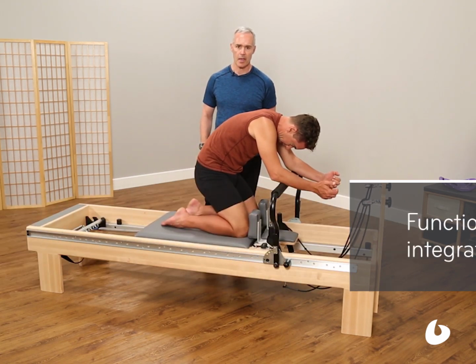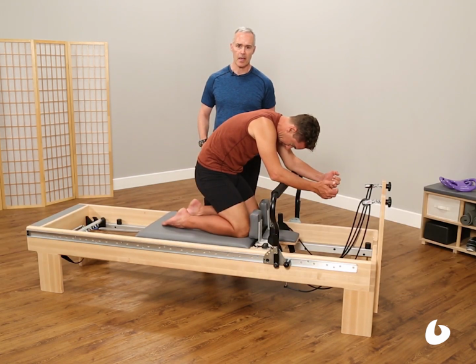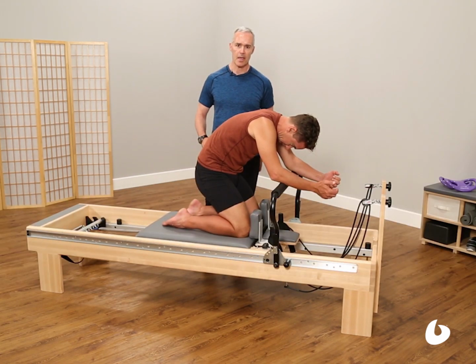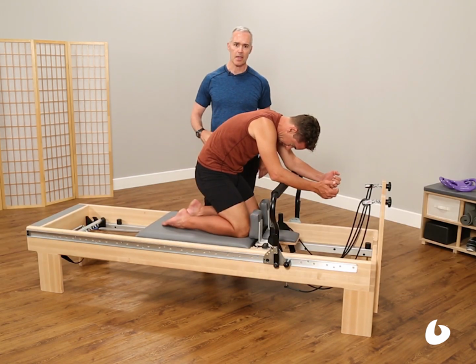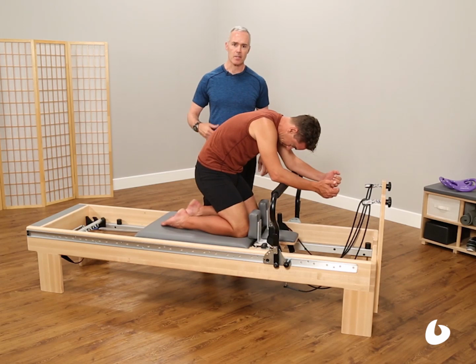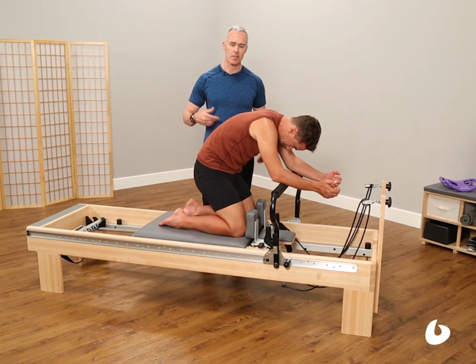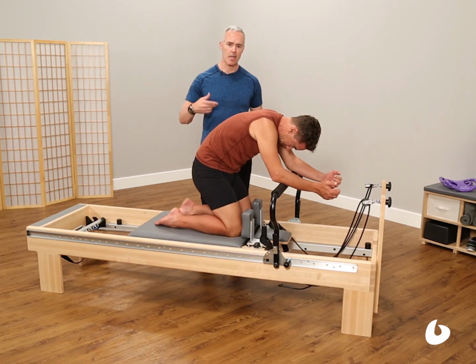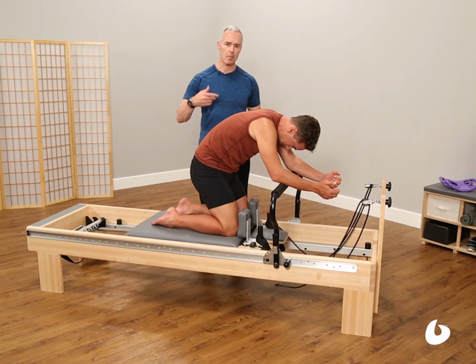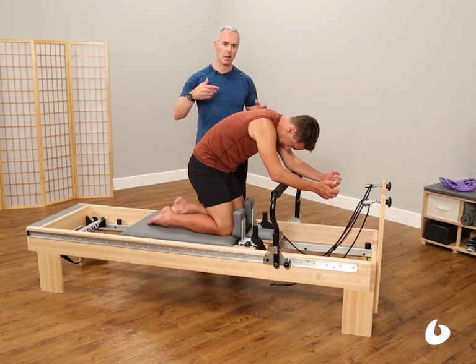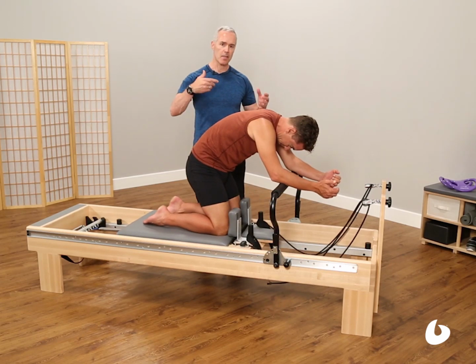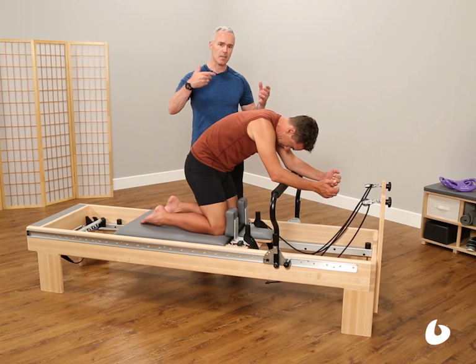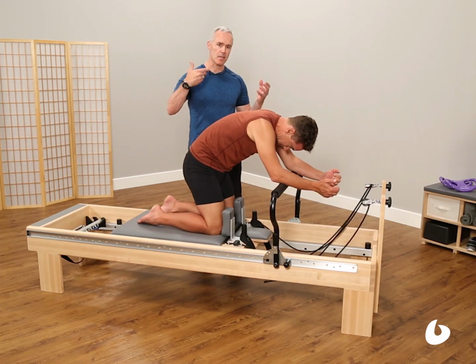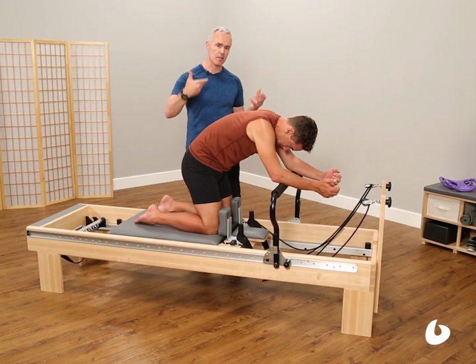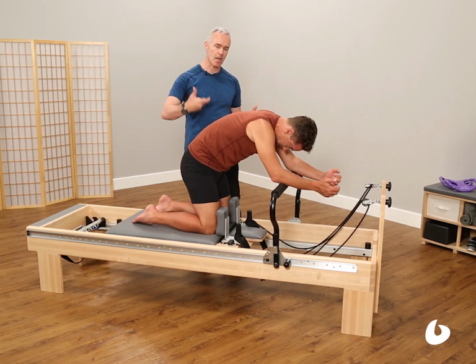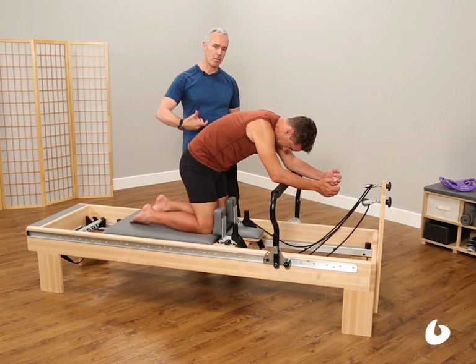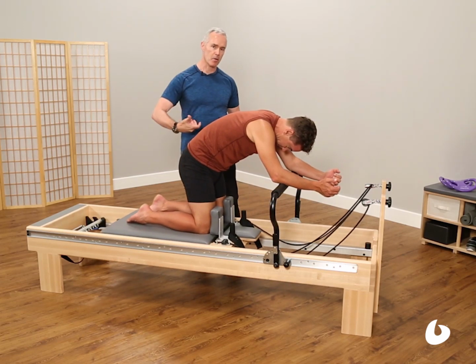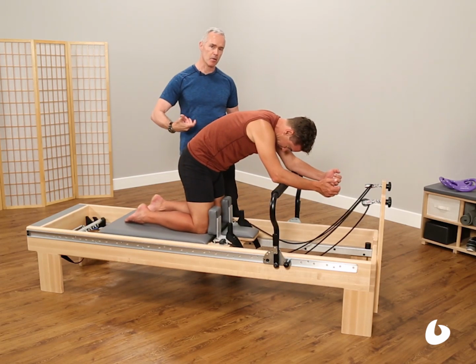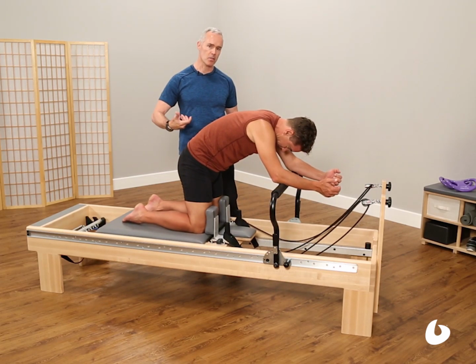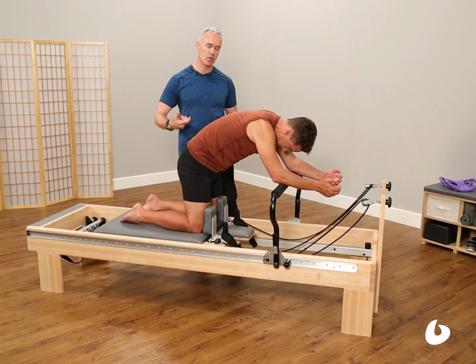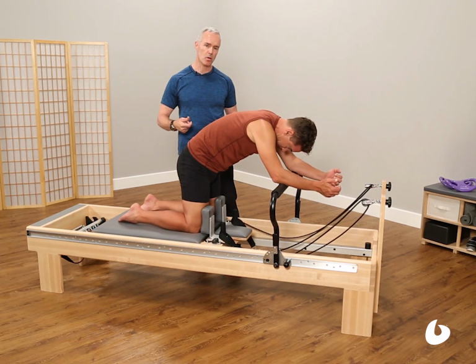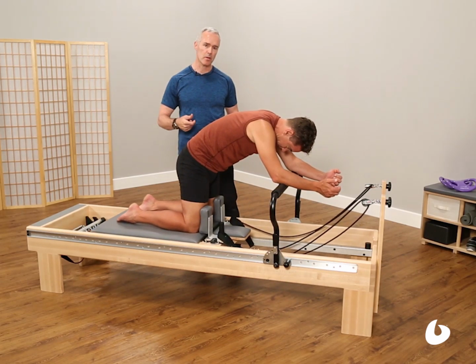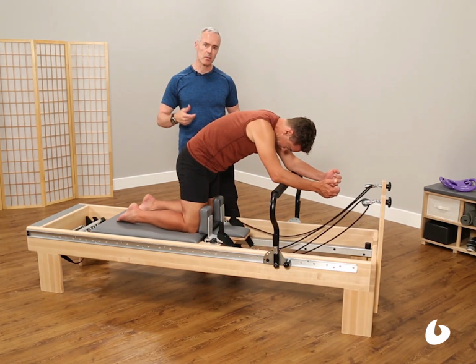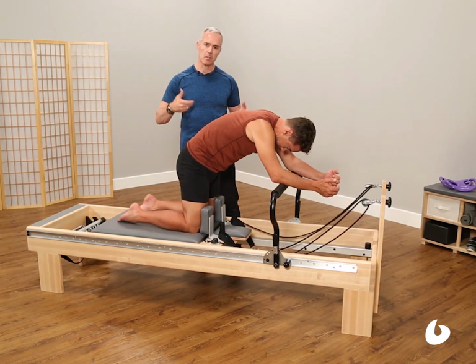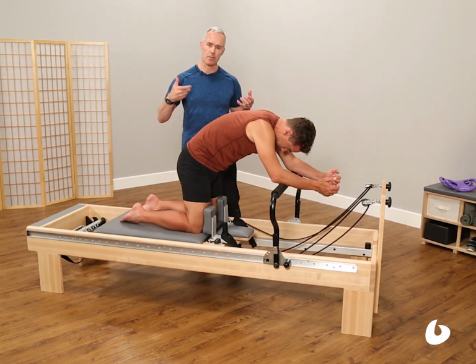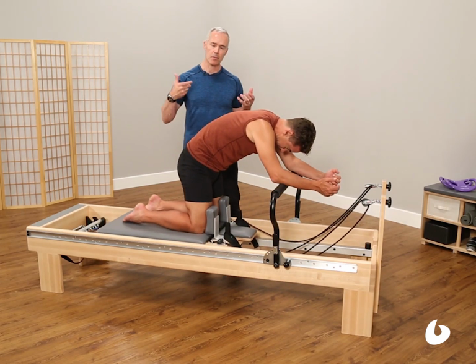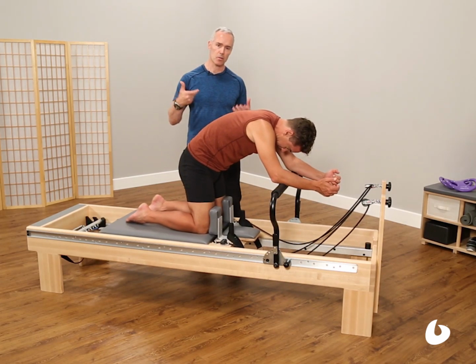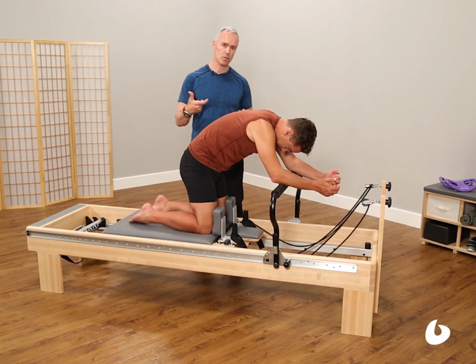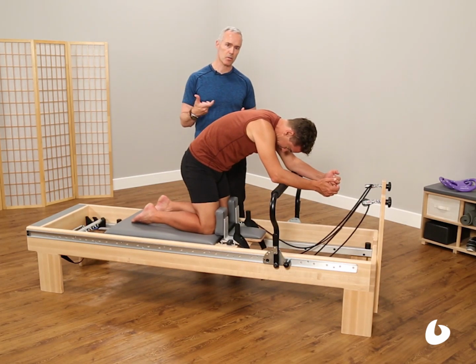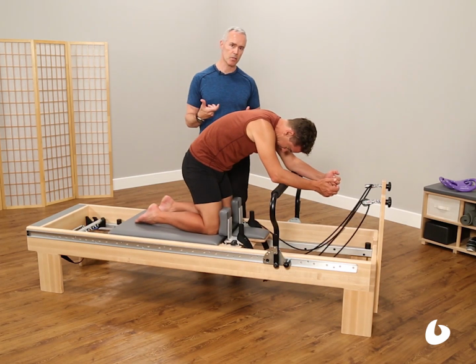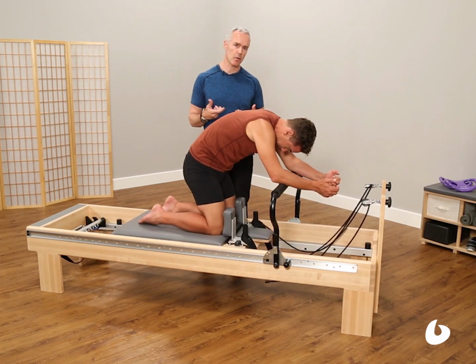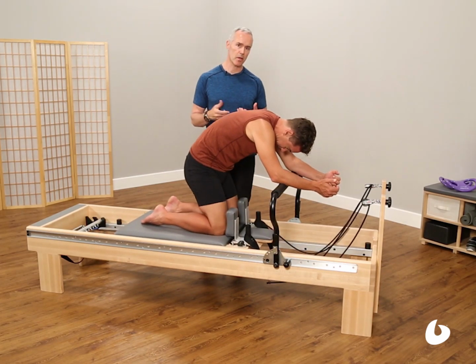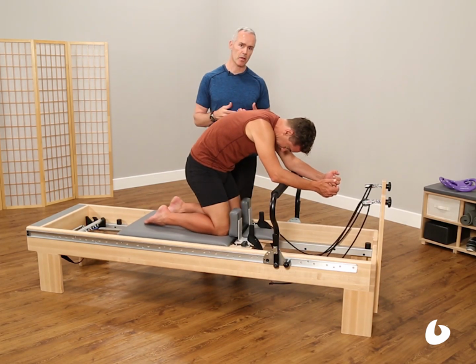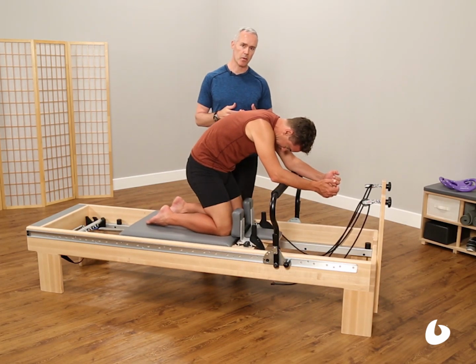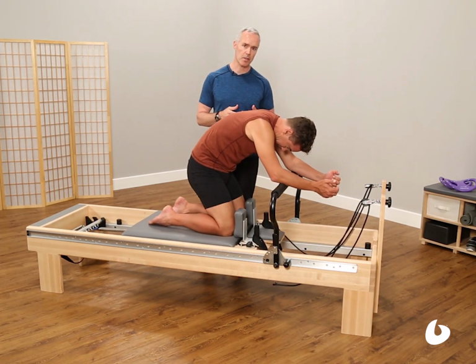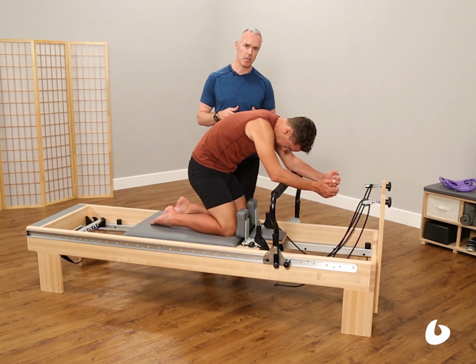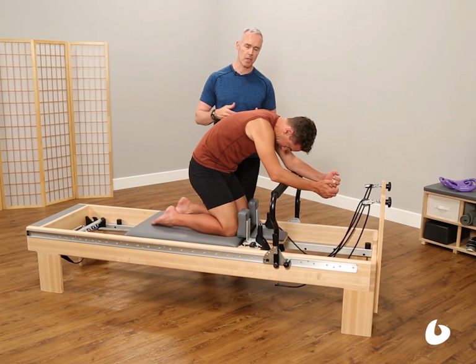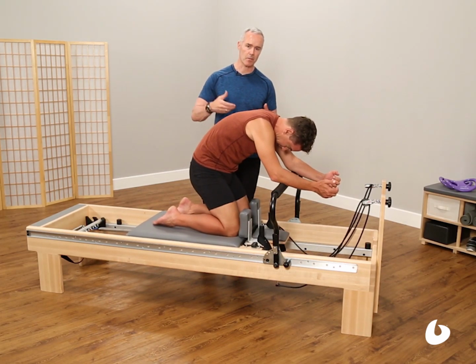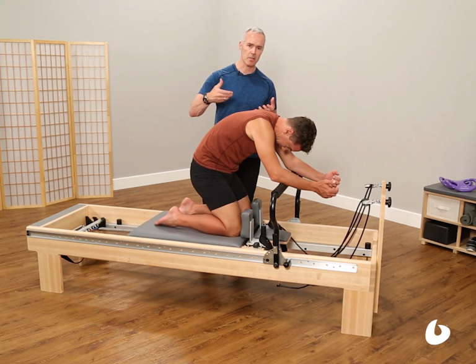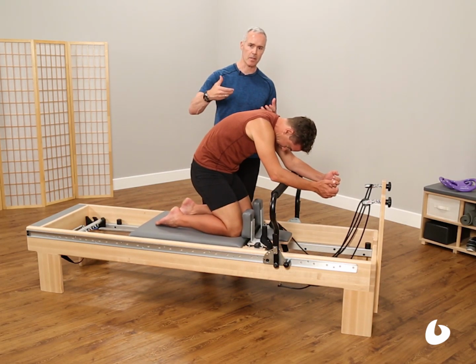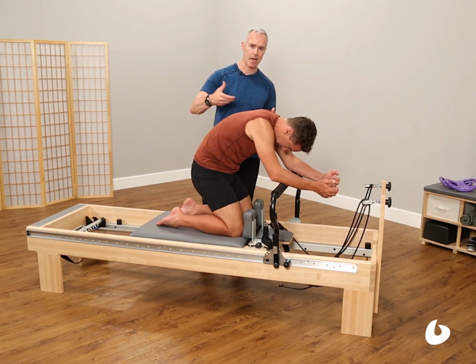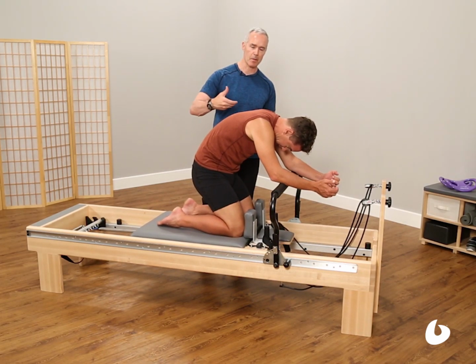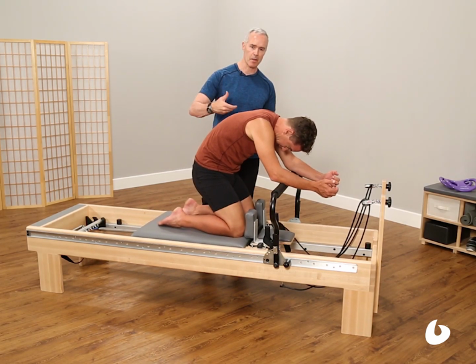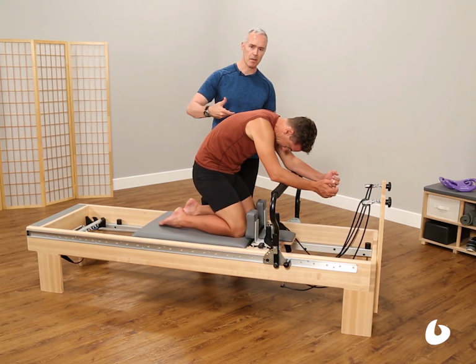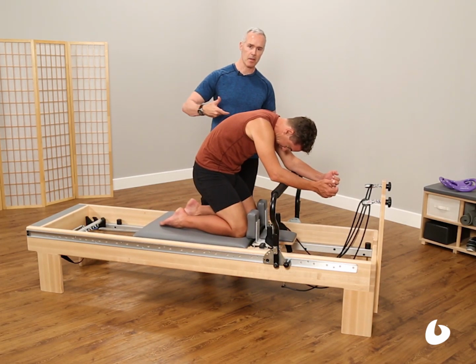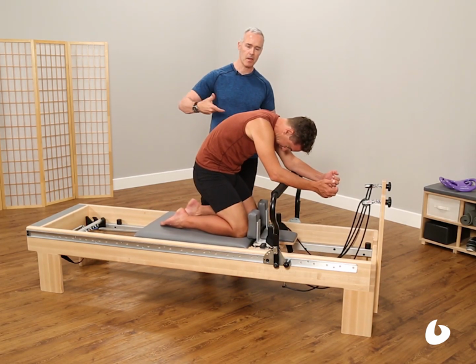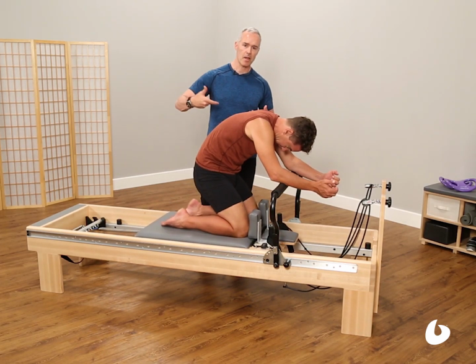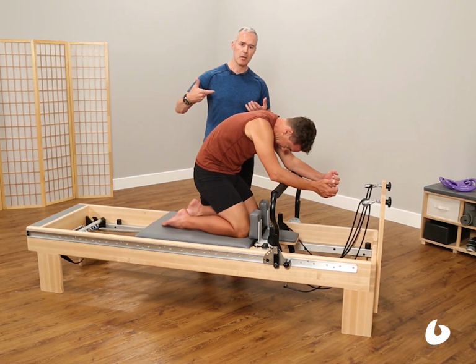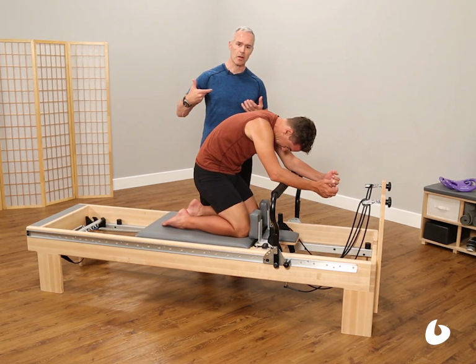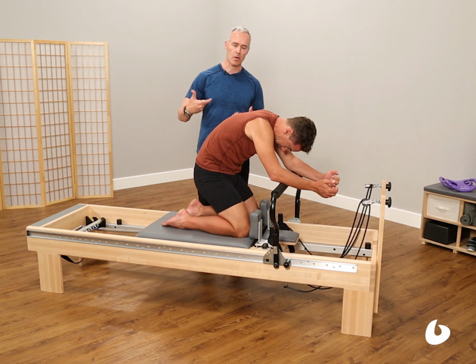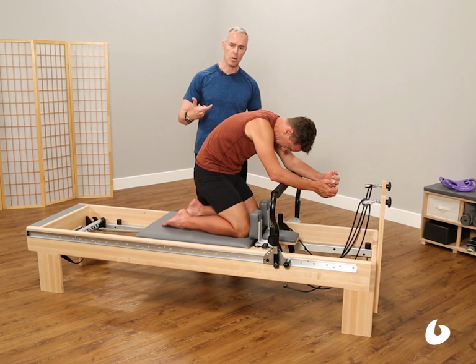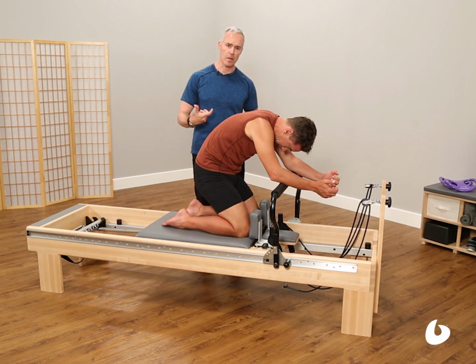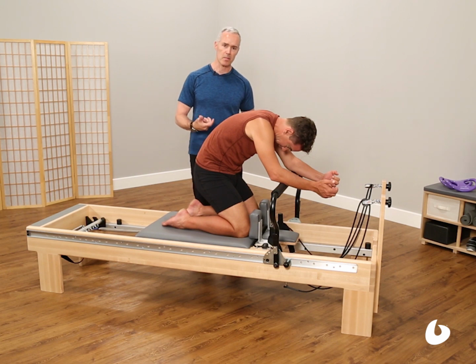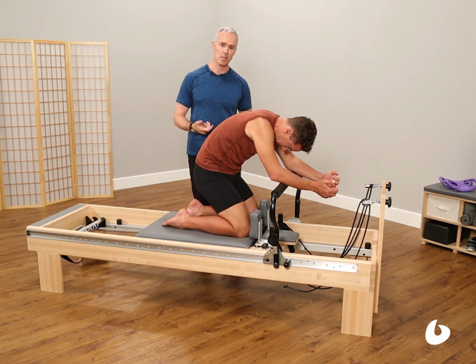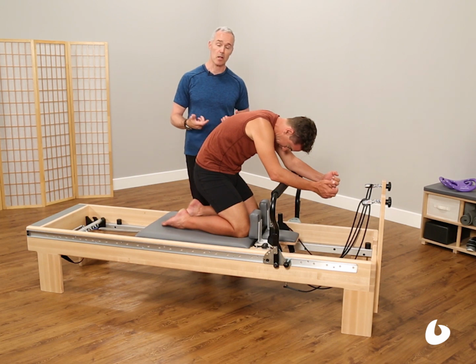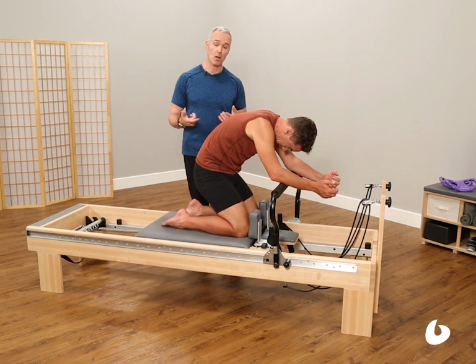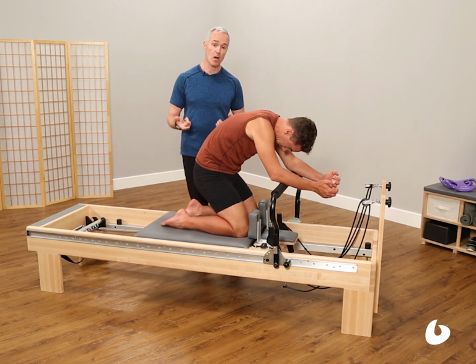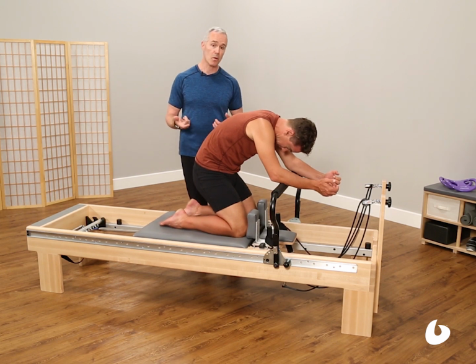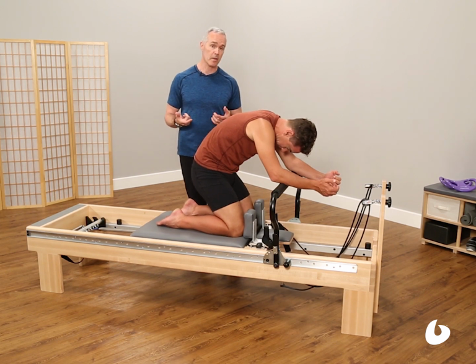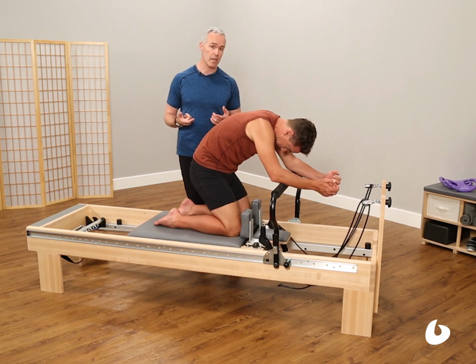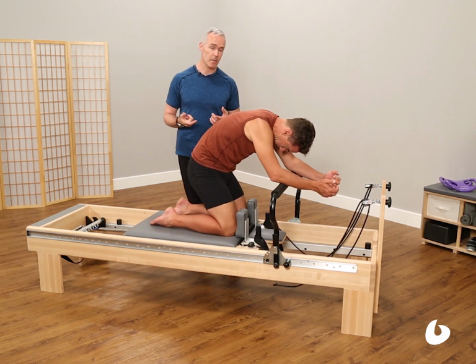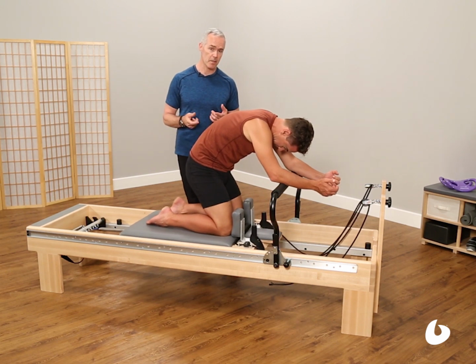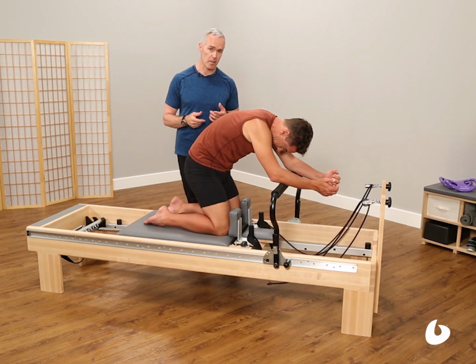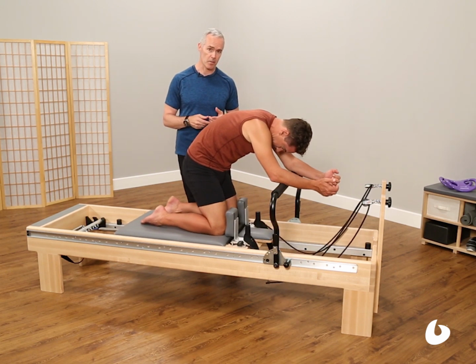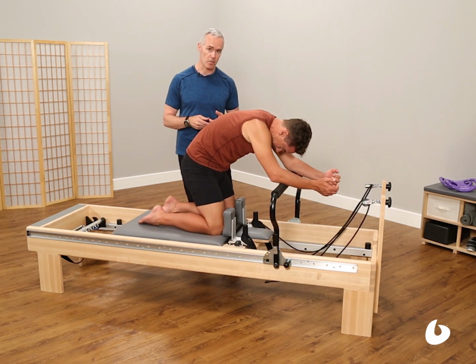He is stabilizing his scapula and his core. This is a full torso integration of the scapula, the core muscles, along with the hip extensors.